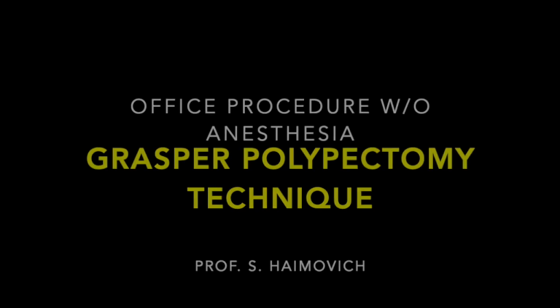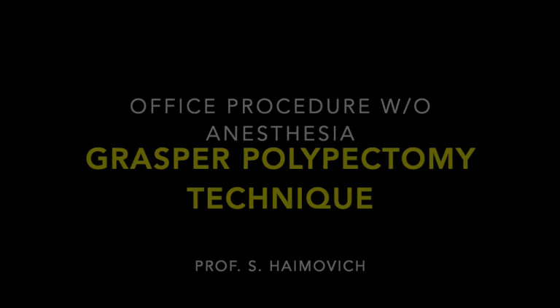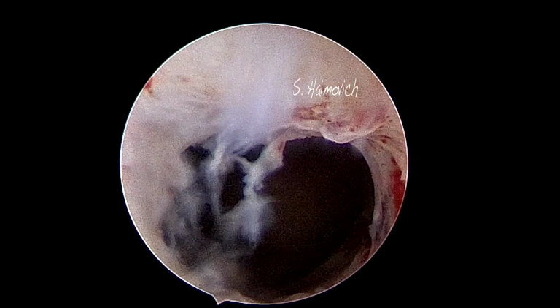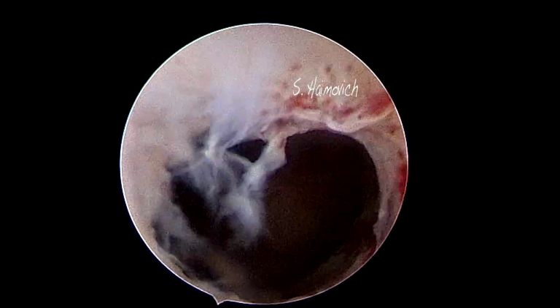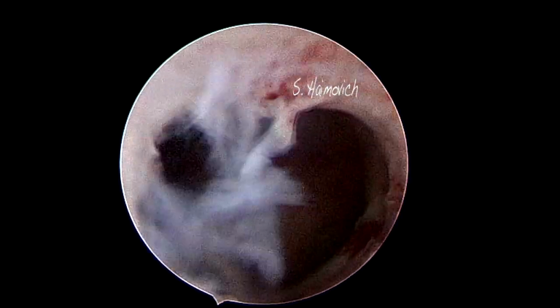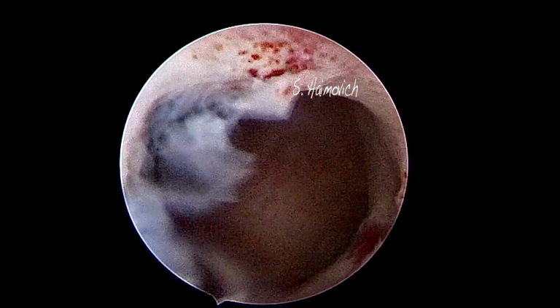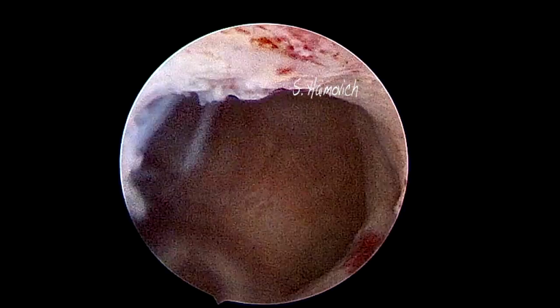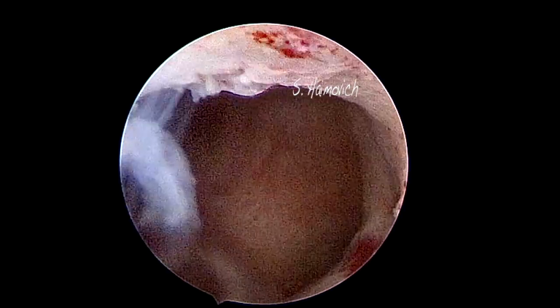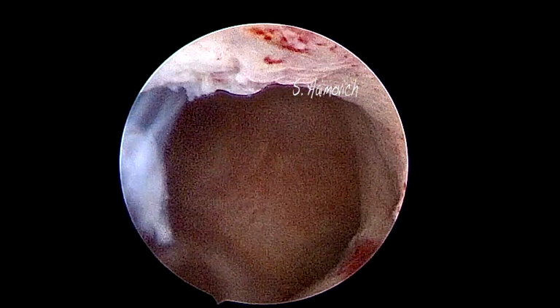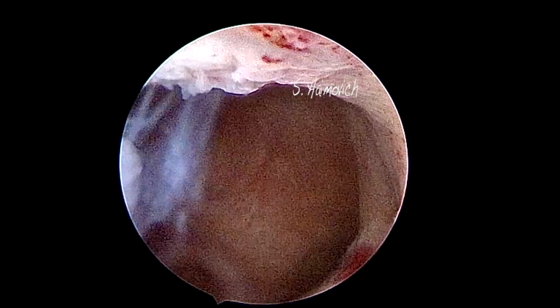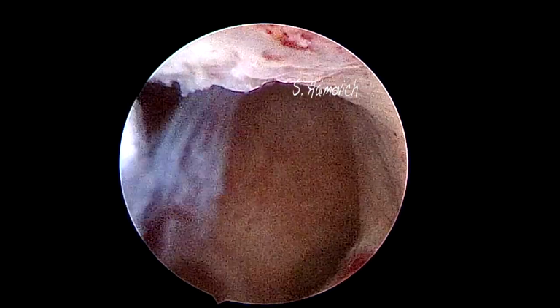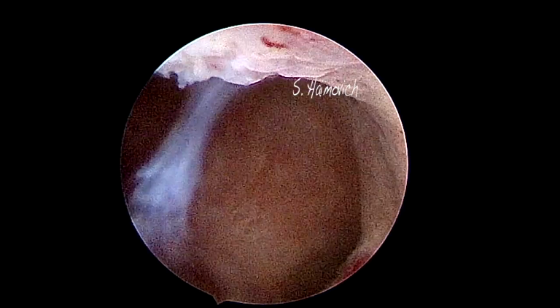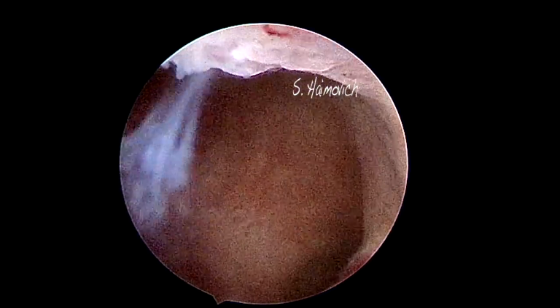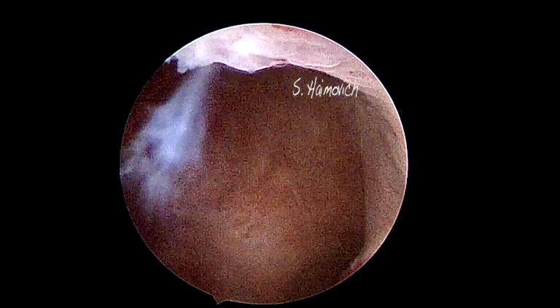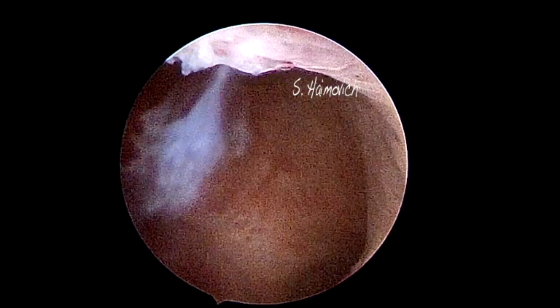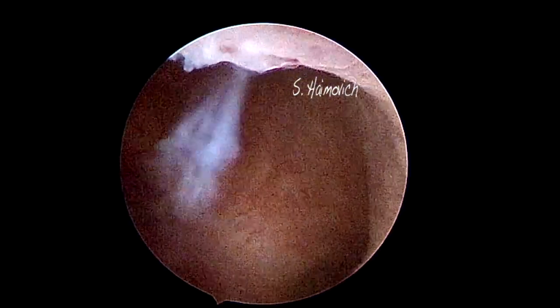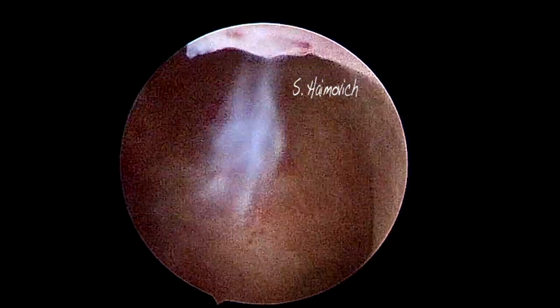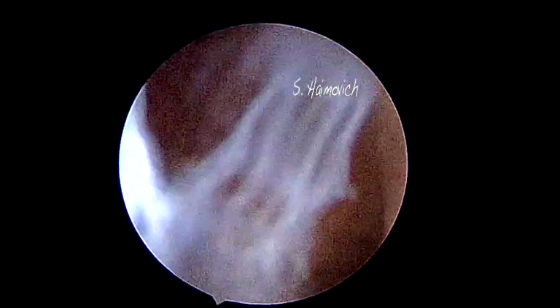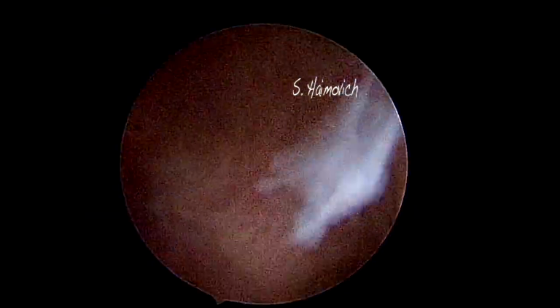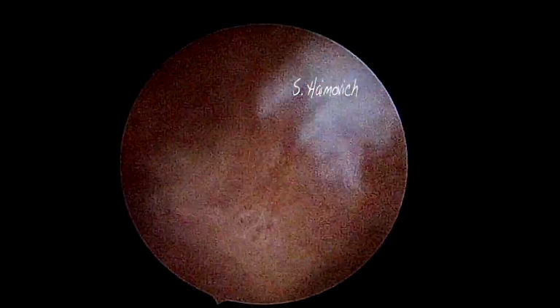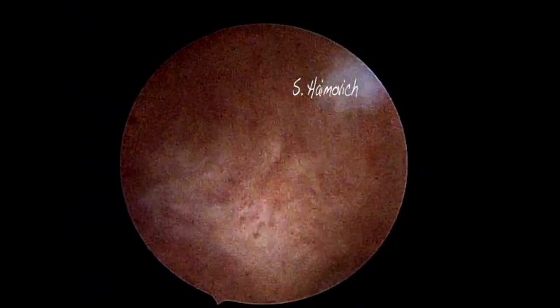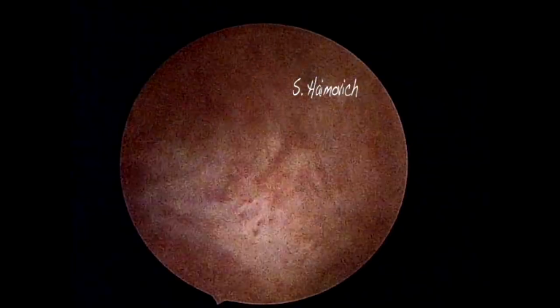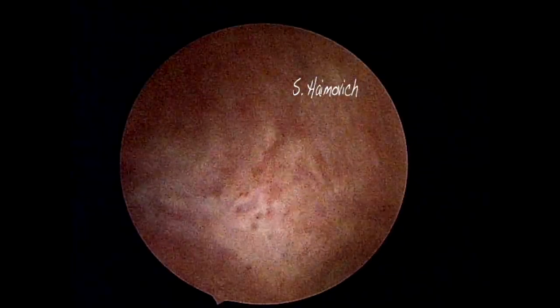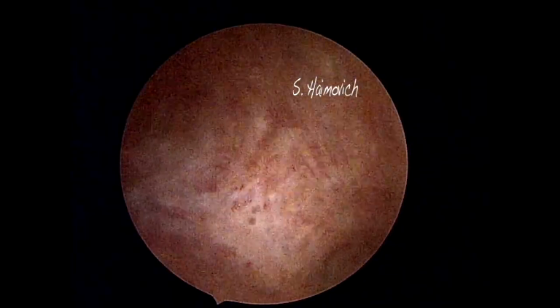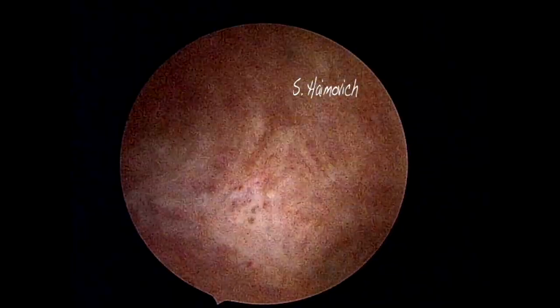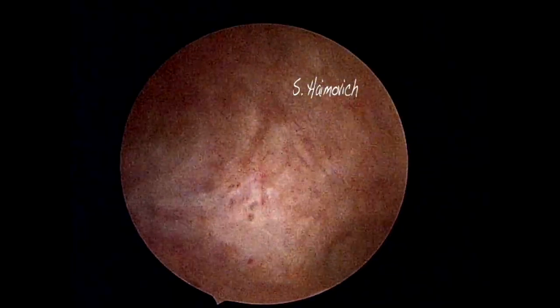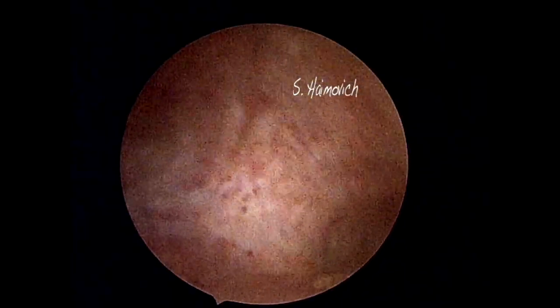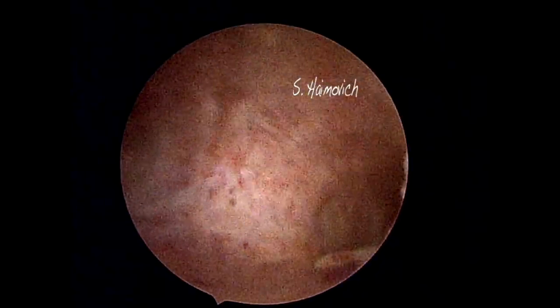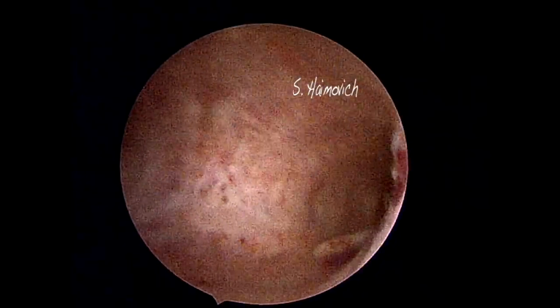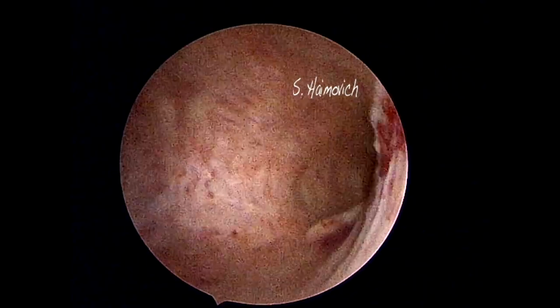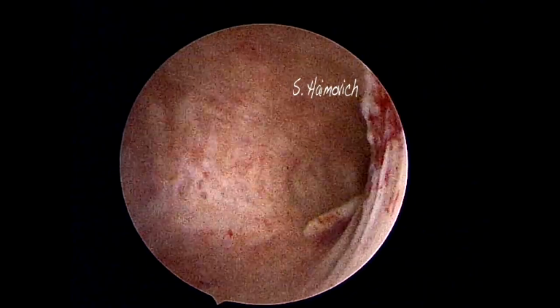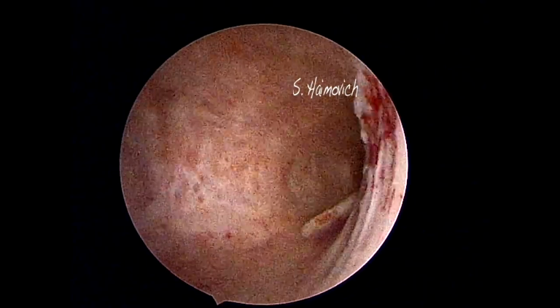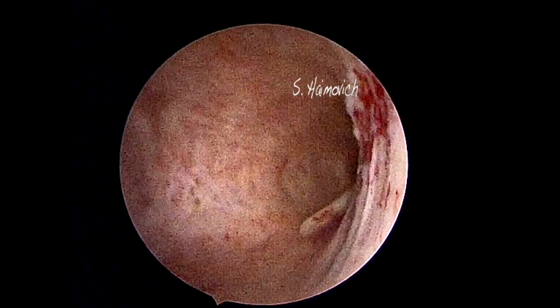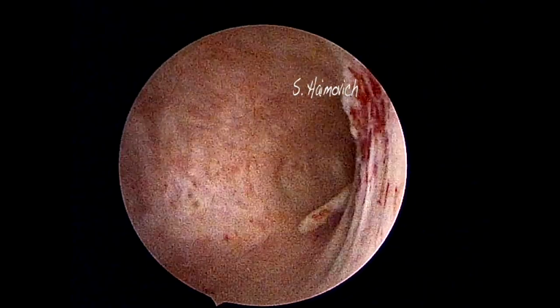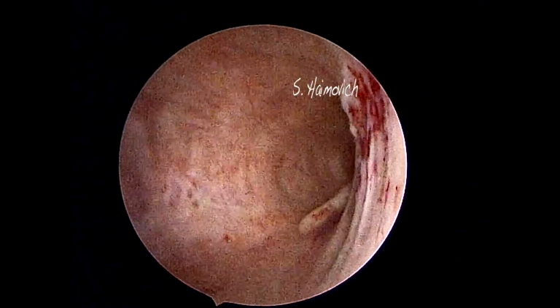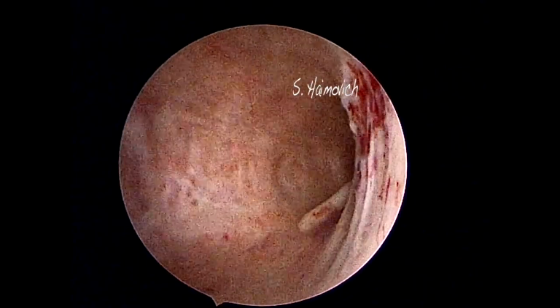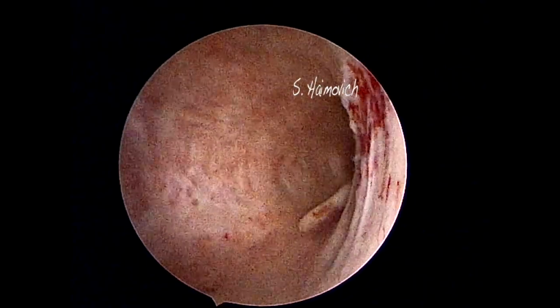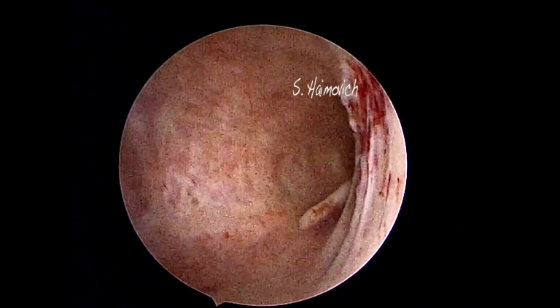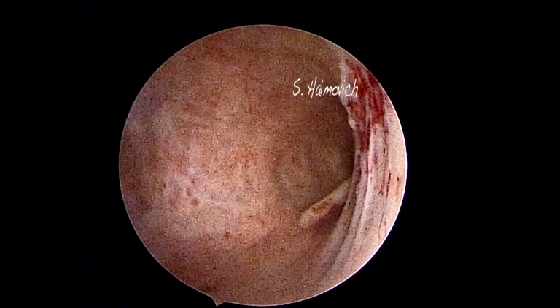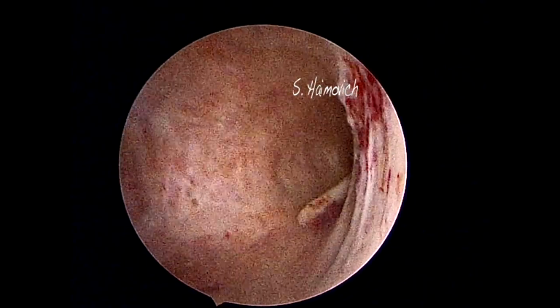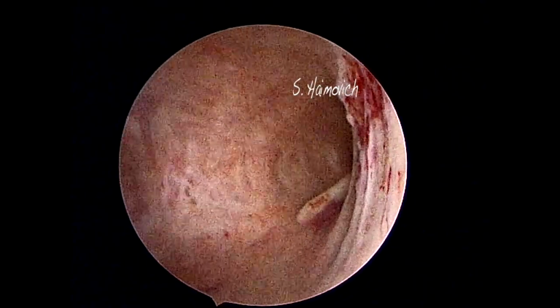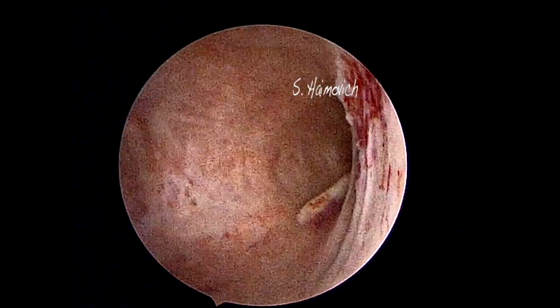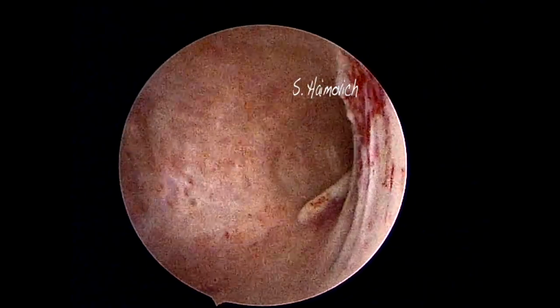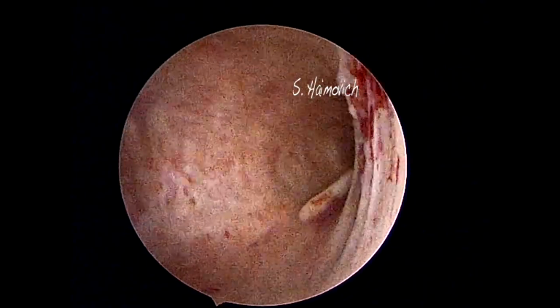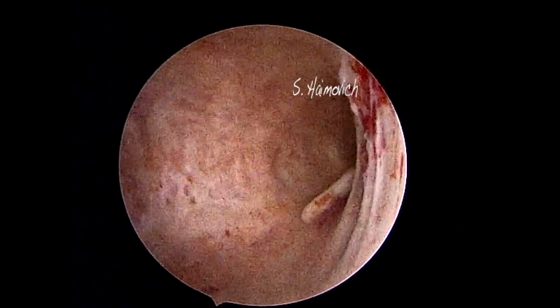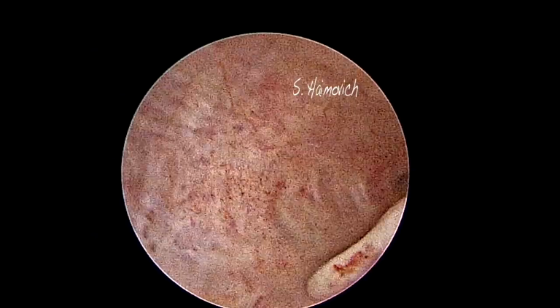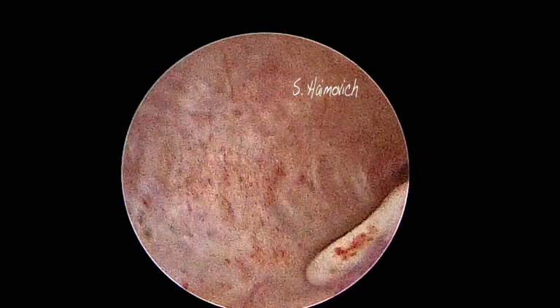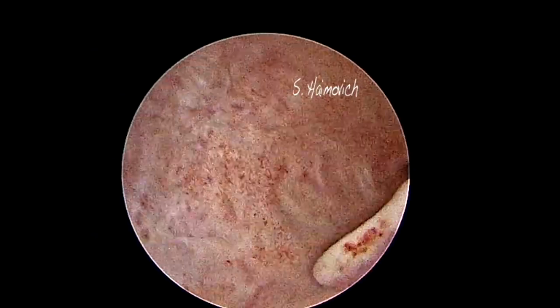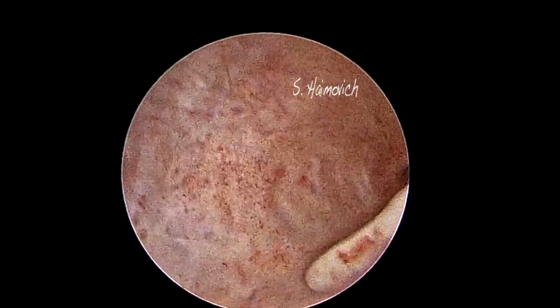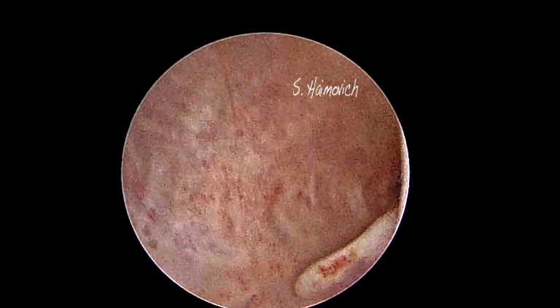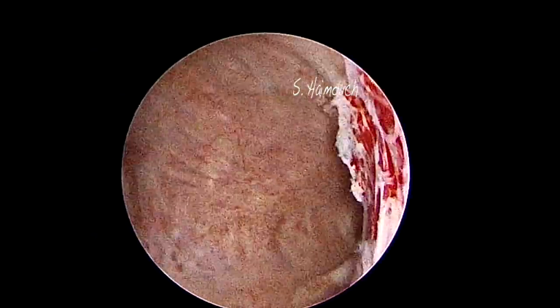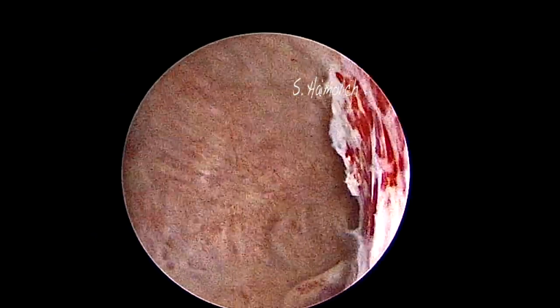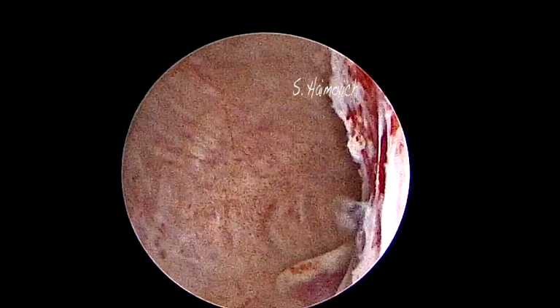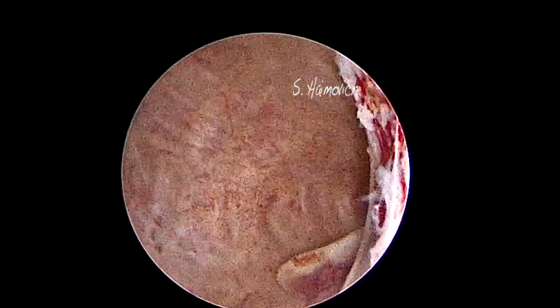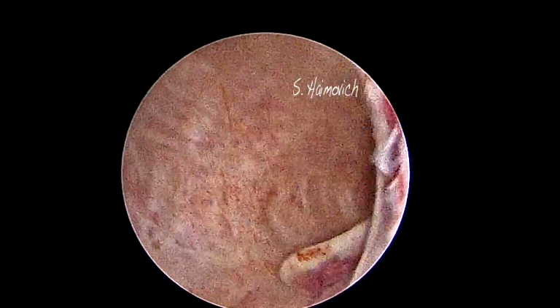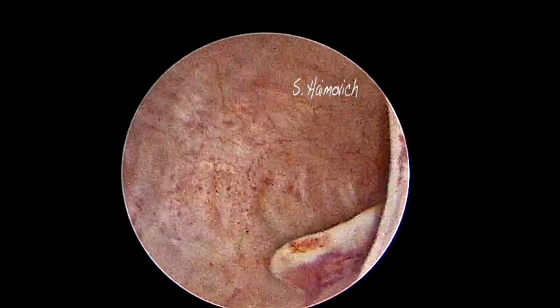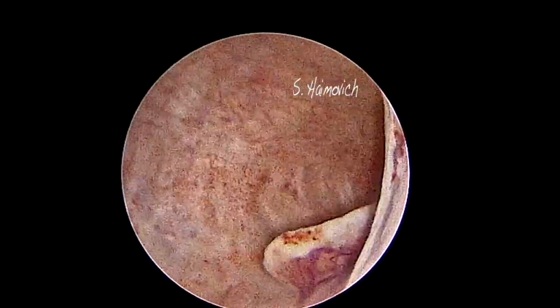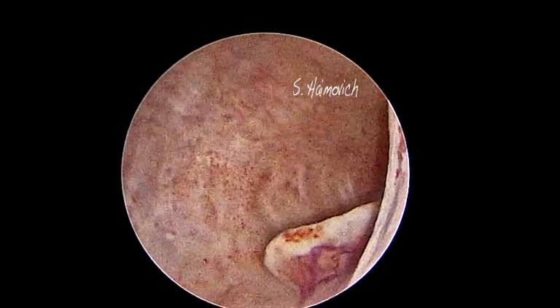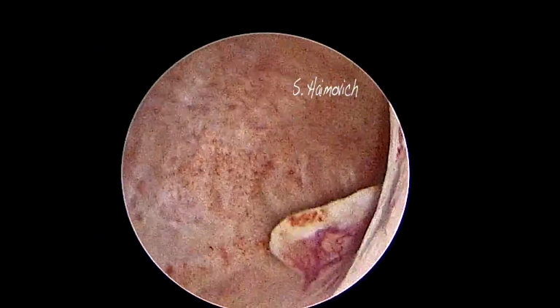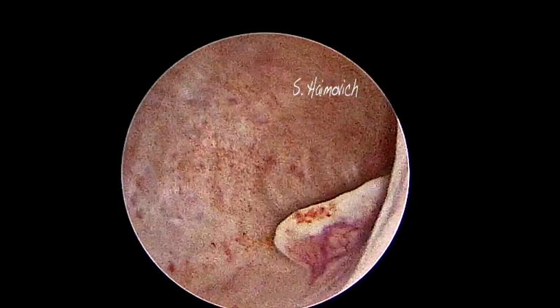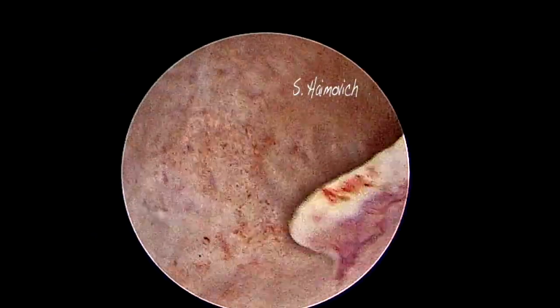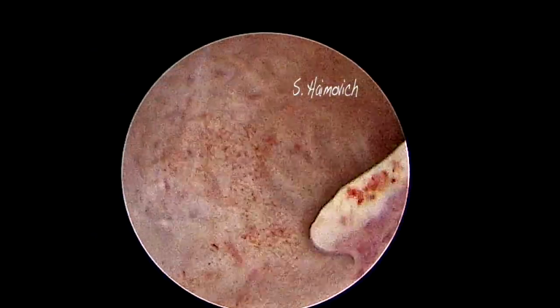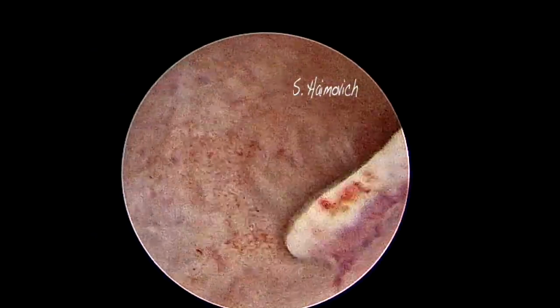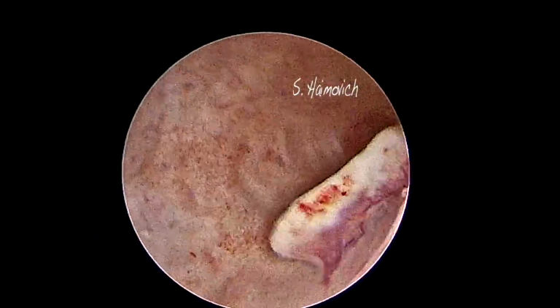We present a case of an office hysteroscopy procedure, without anesthesia, to a postmenopausal woman with a left precornial polyp.